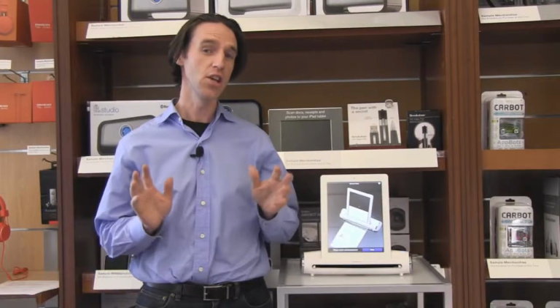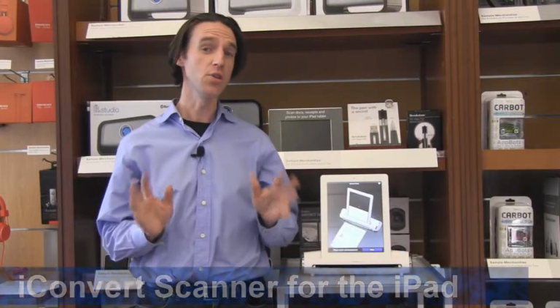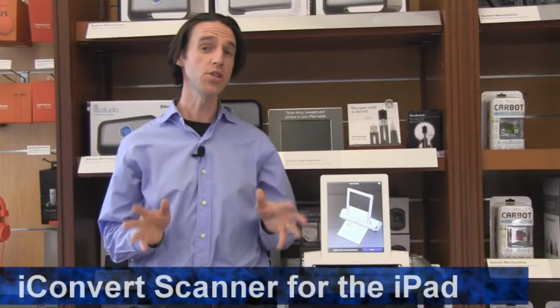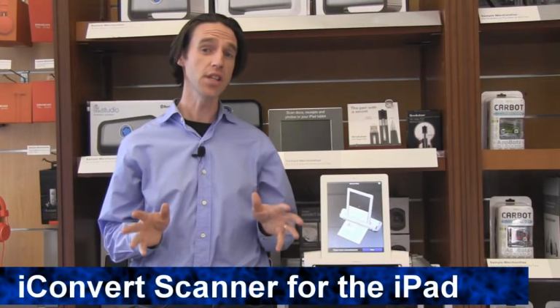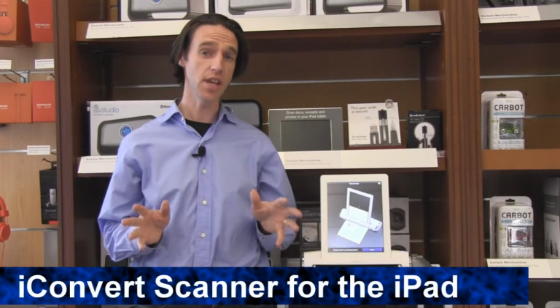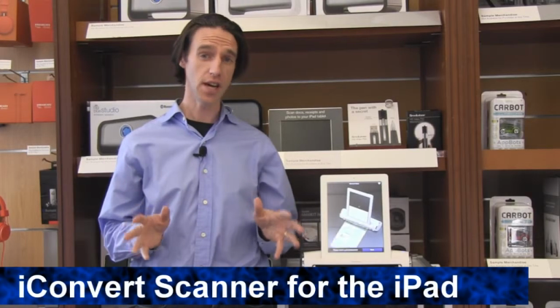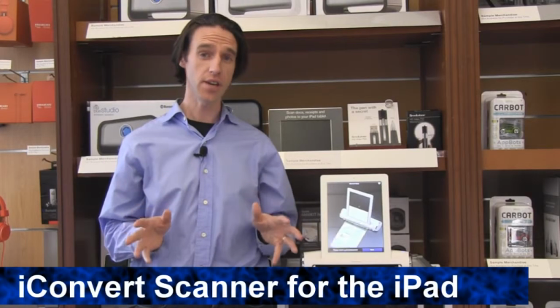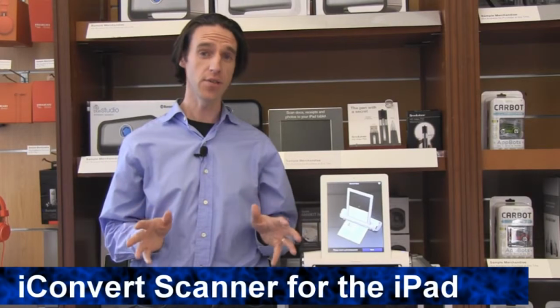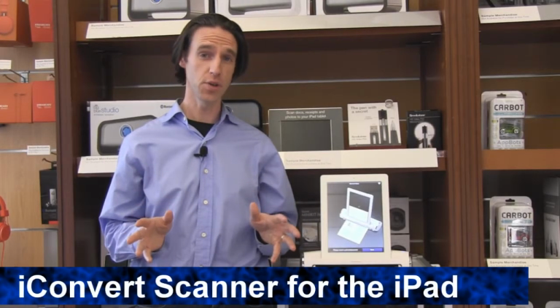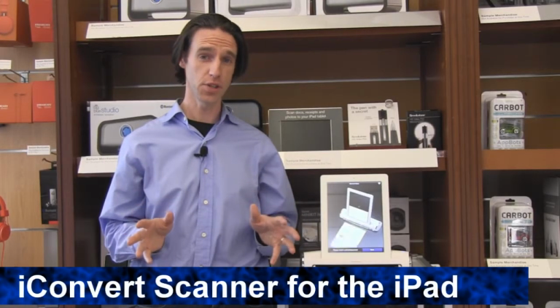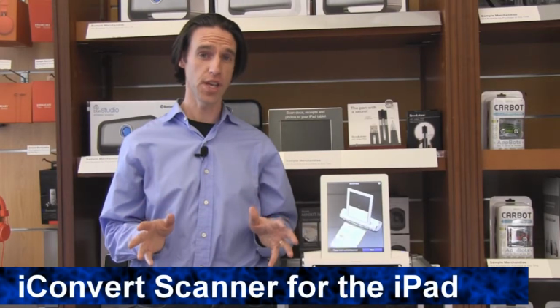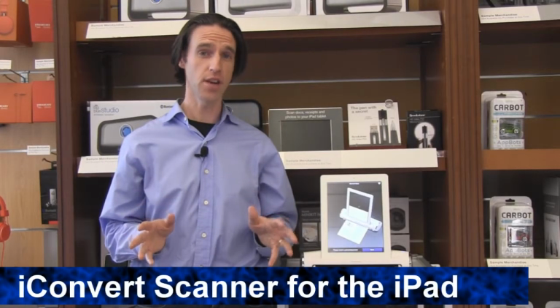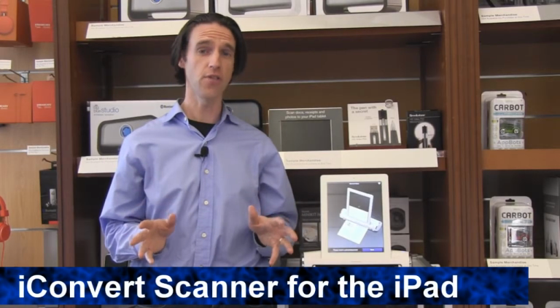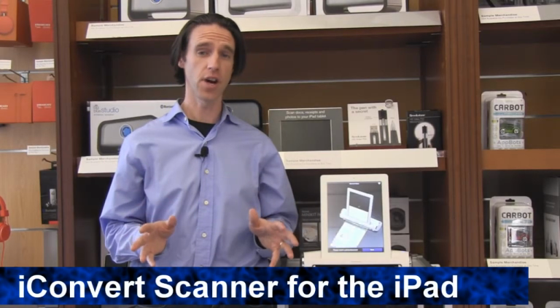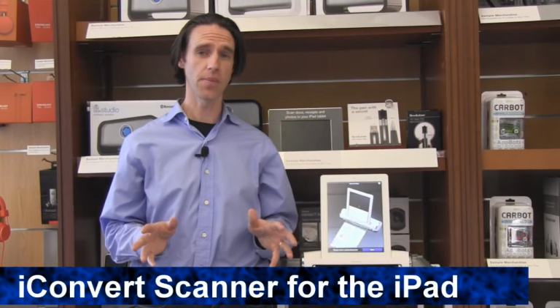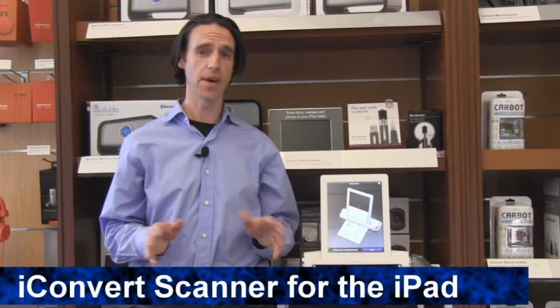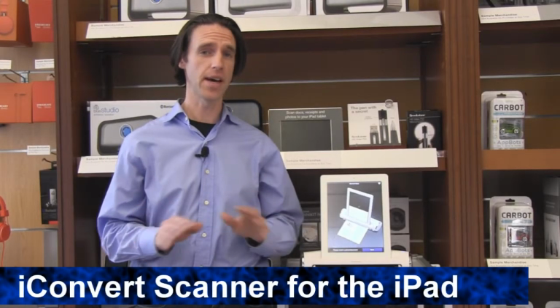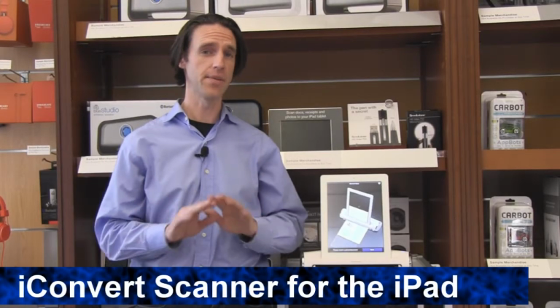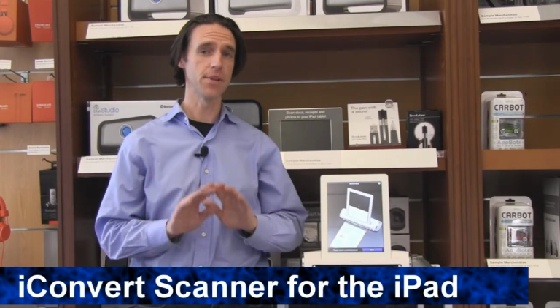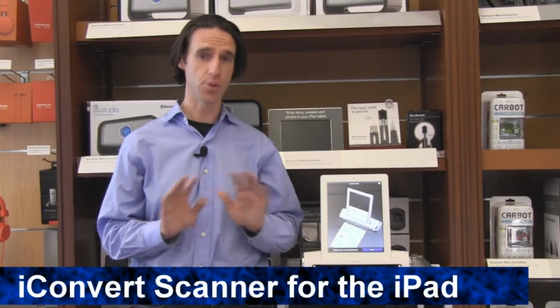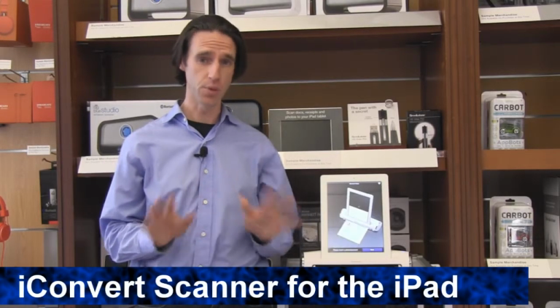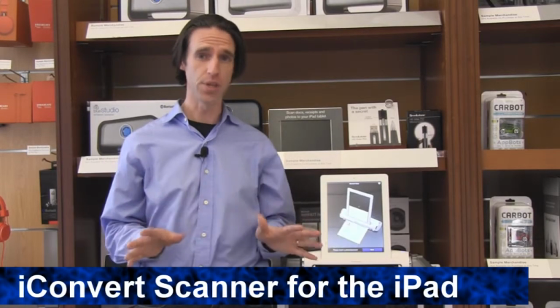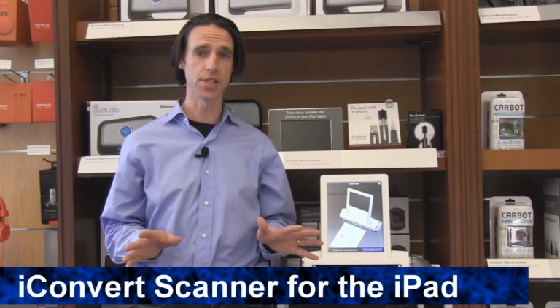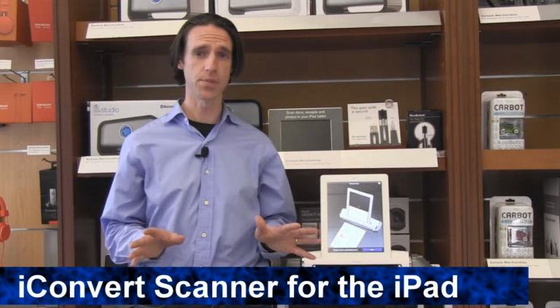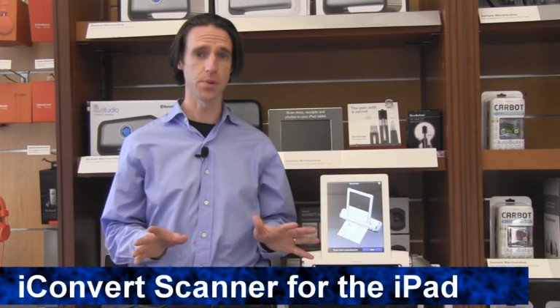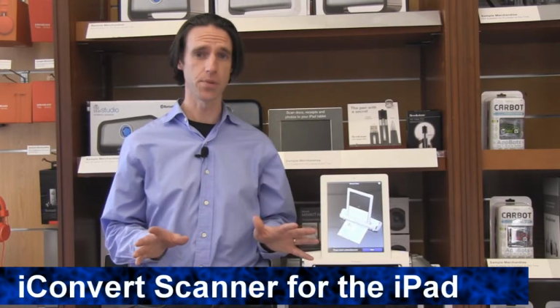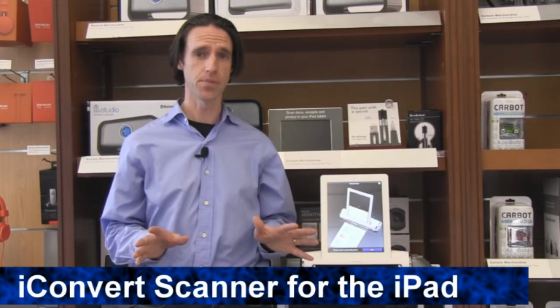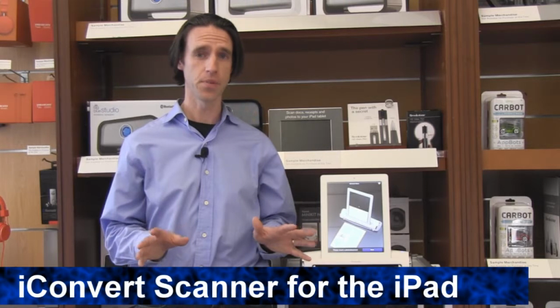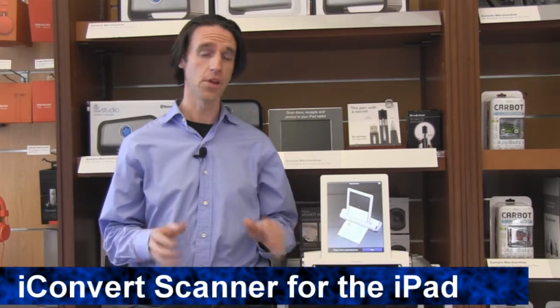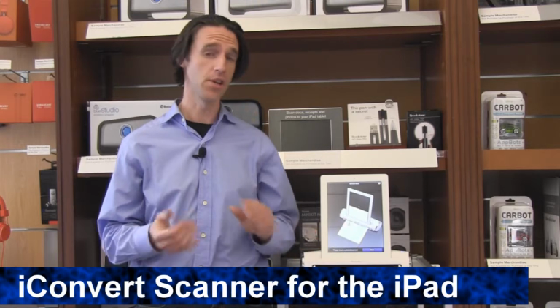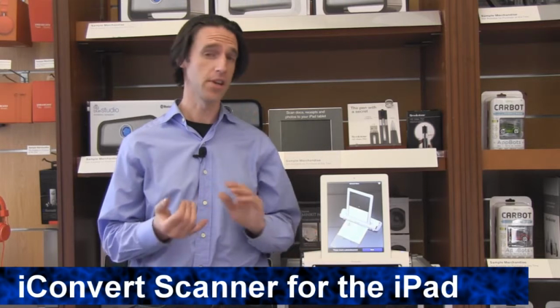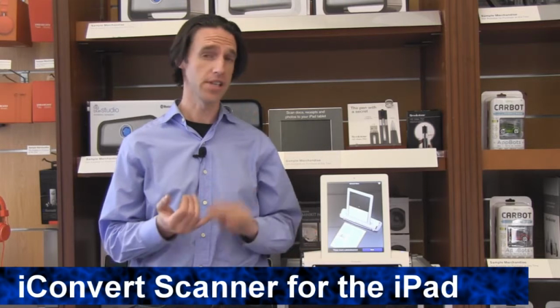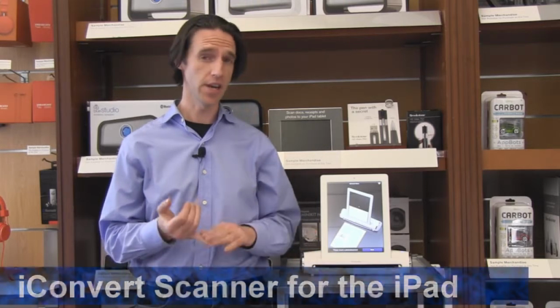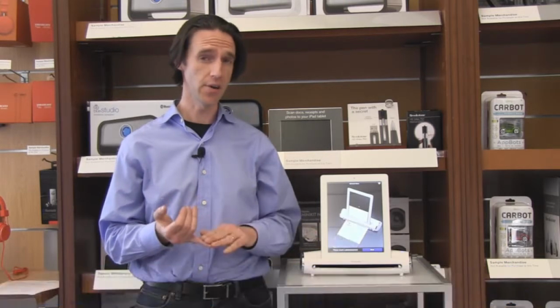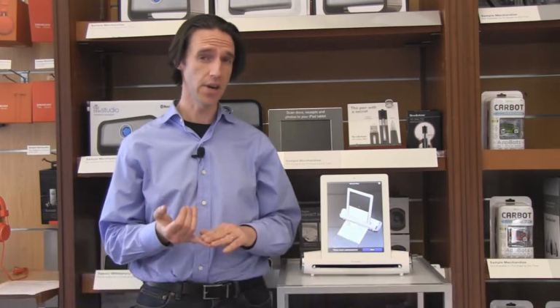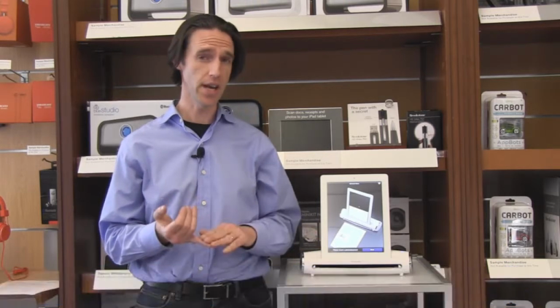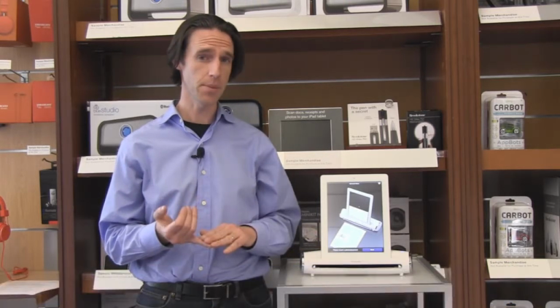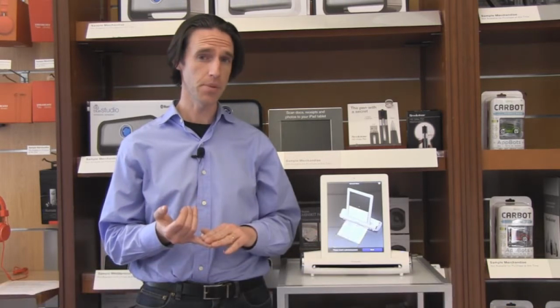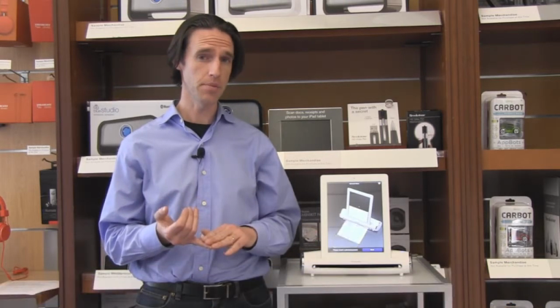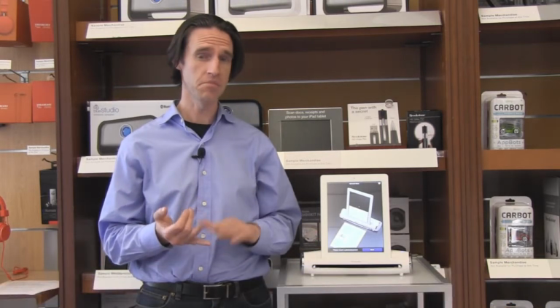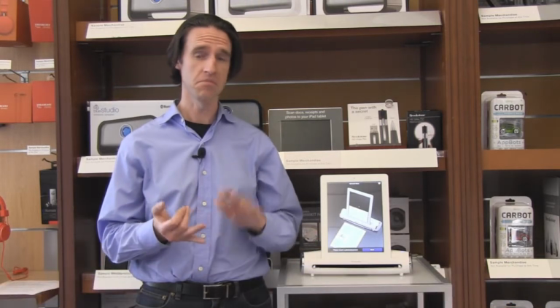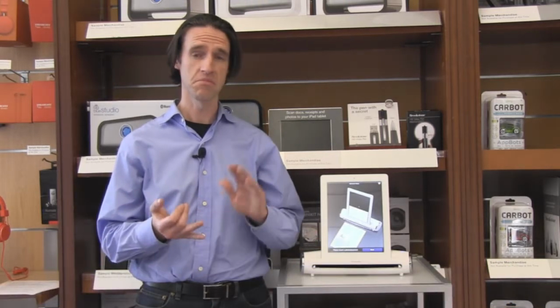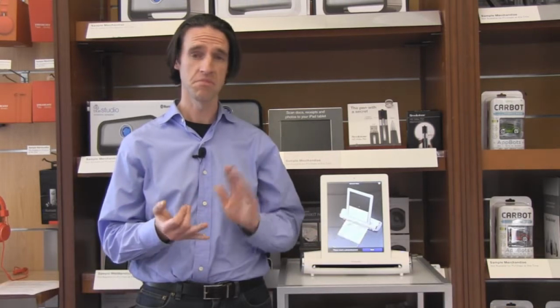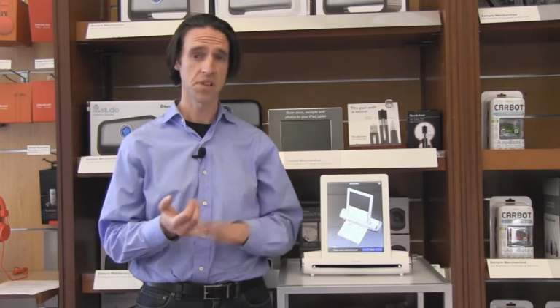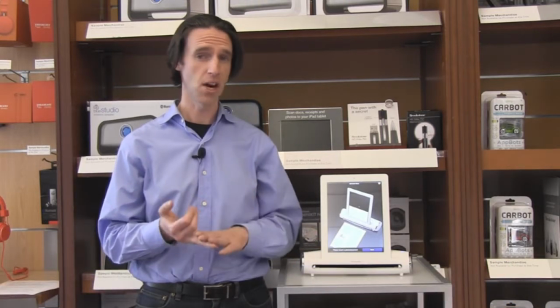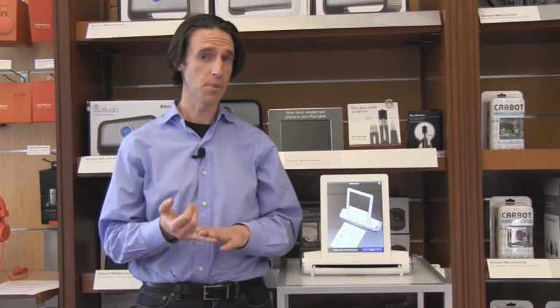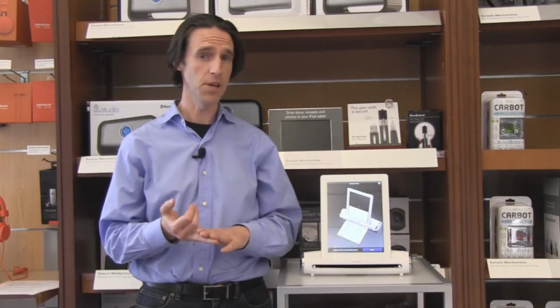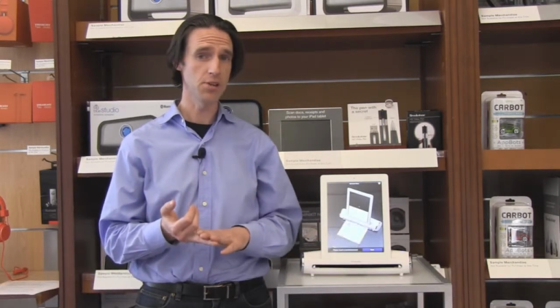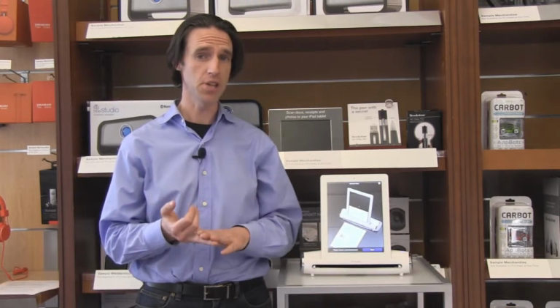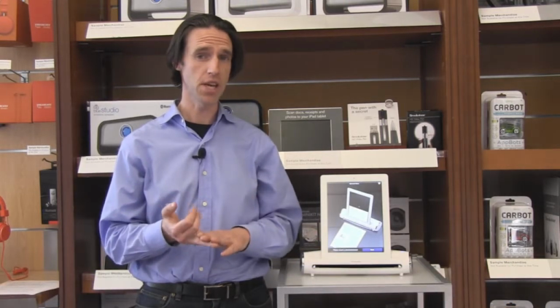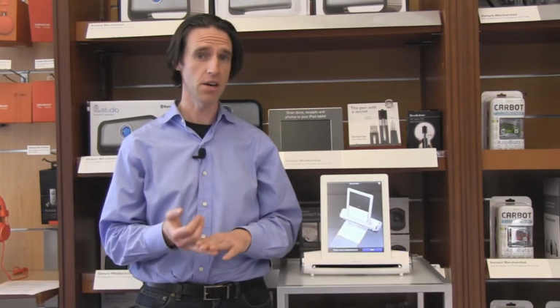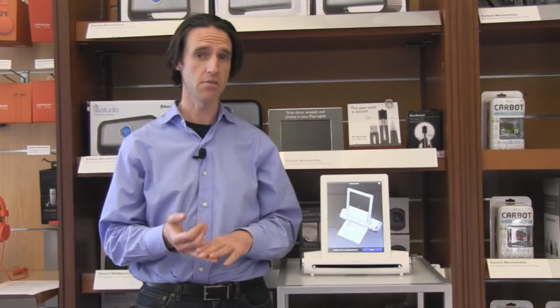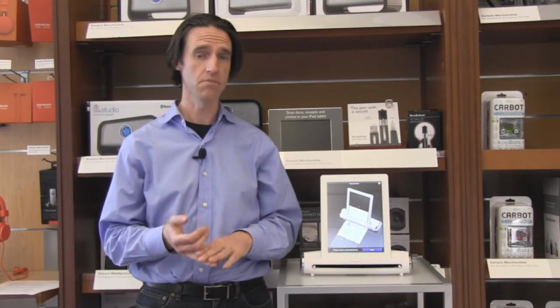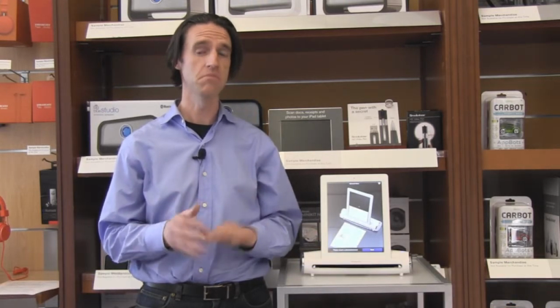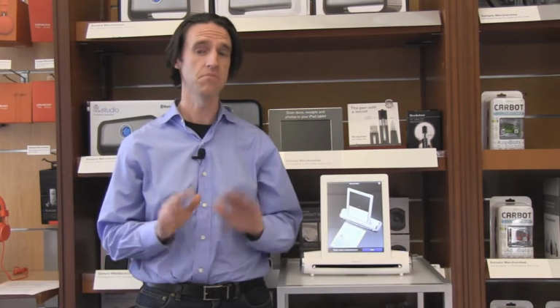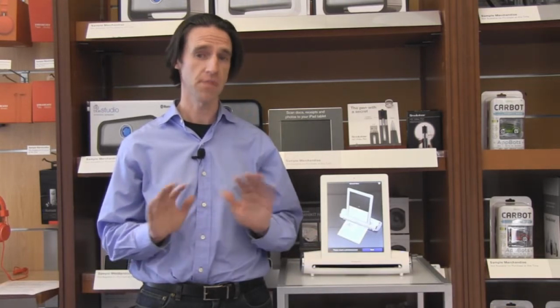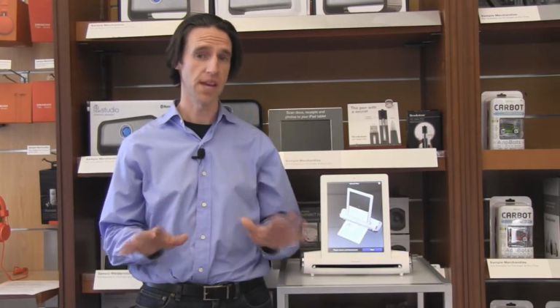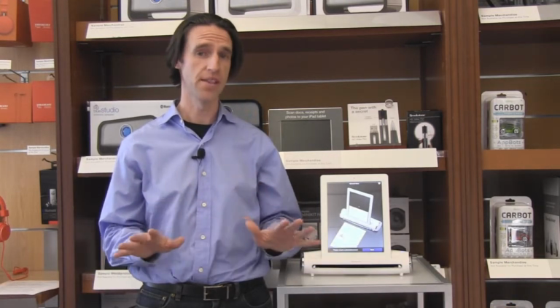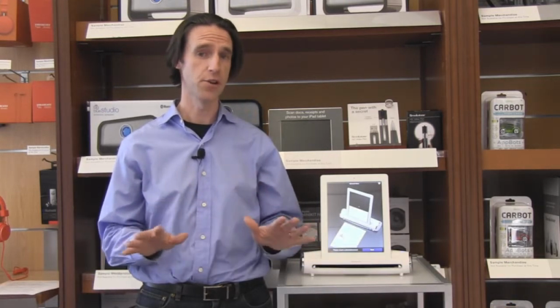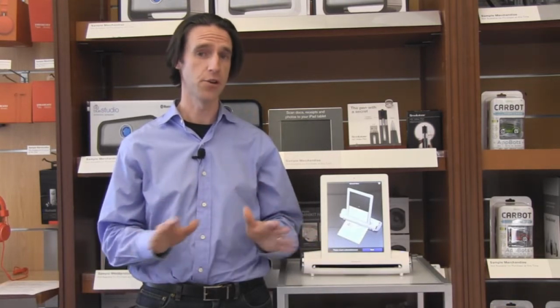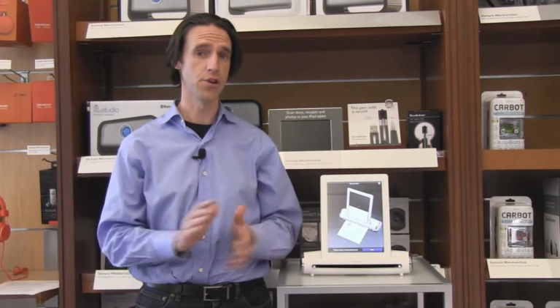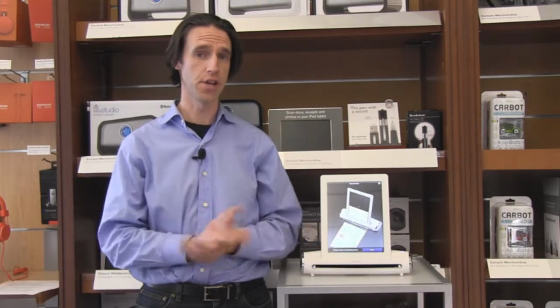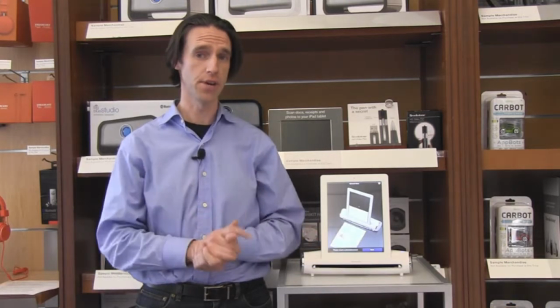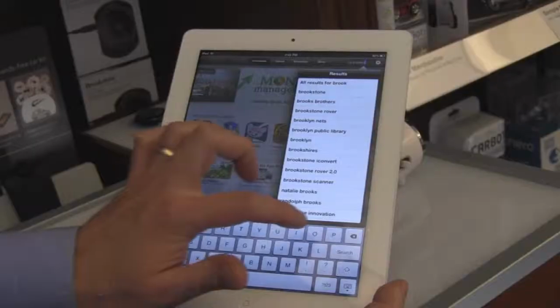Using the iConvert scanner for iPad is really simple. You're going to download an app, calibrate your scanner, and then you're good to go.